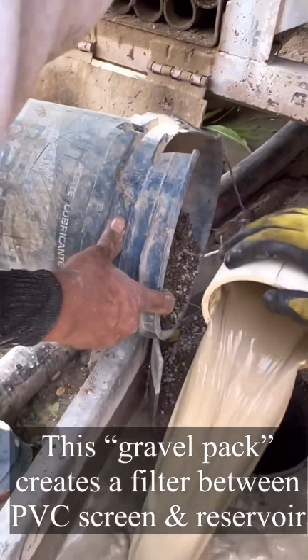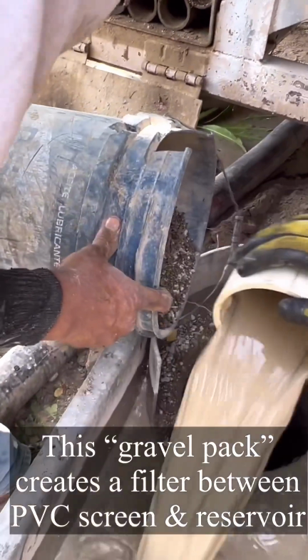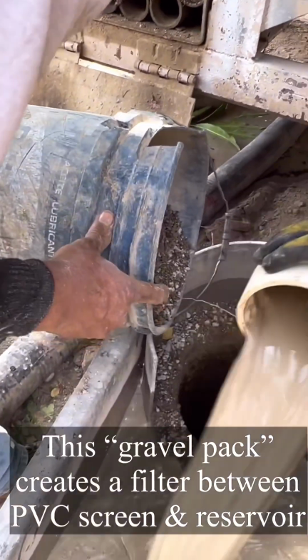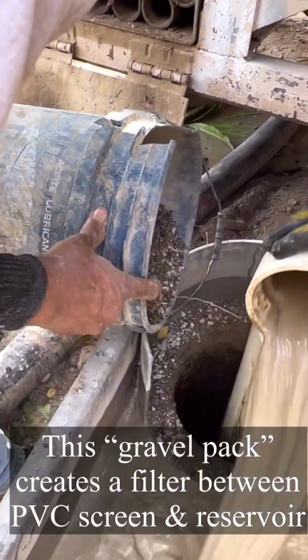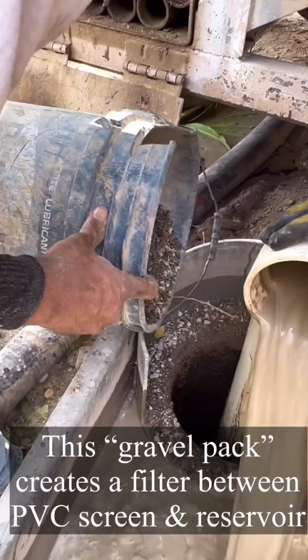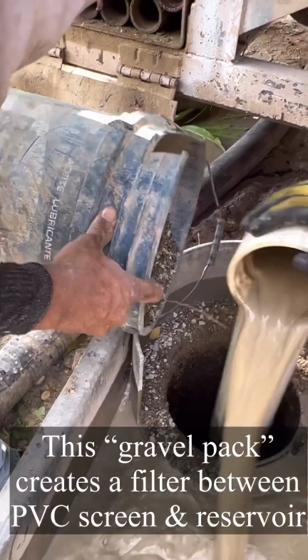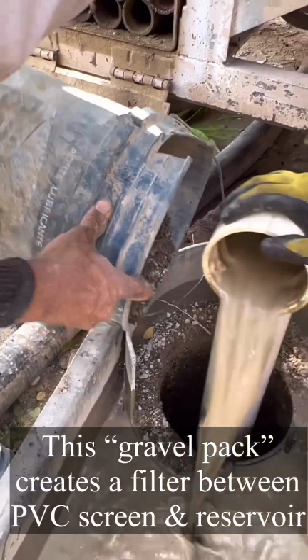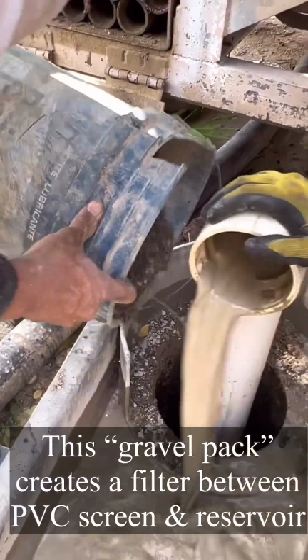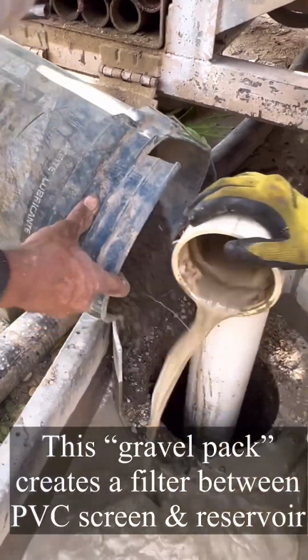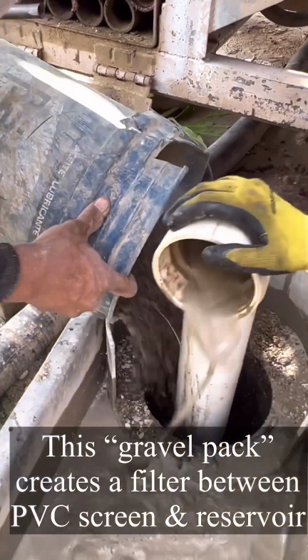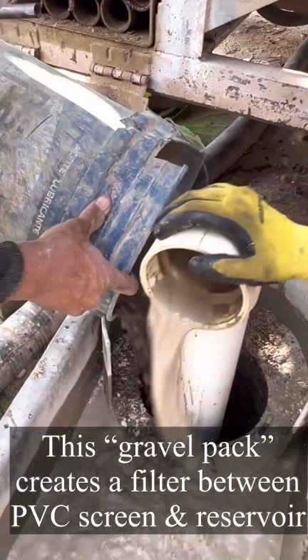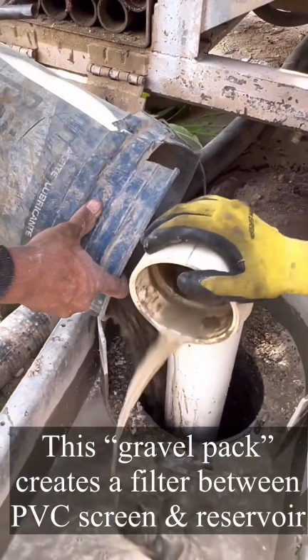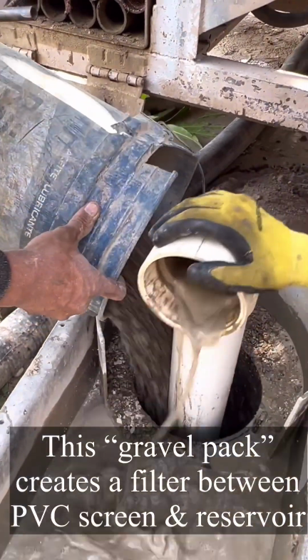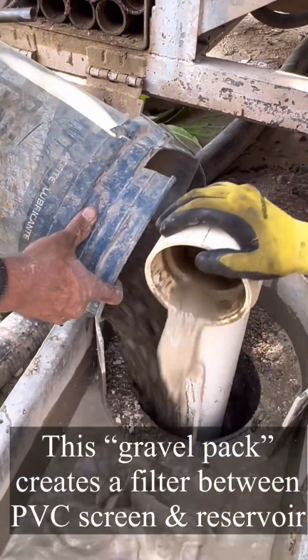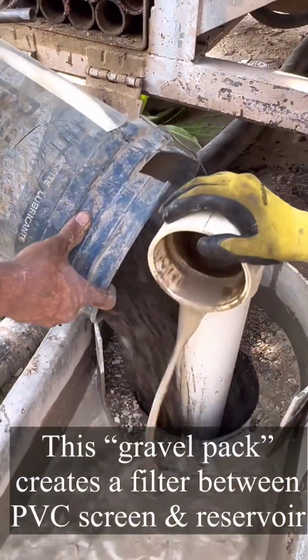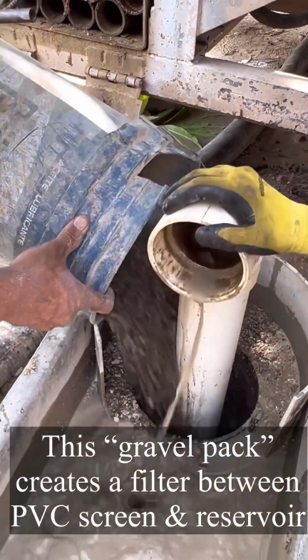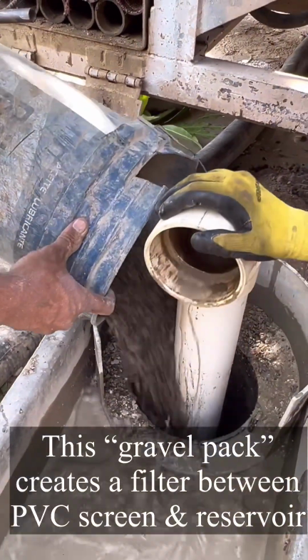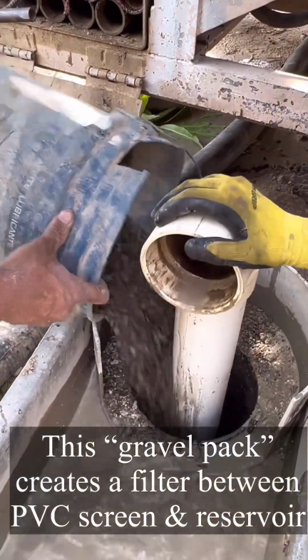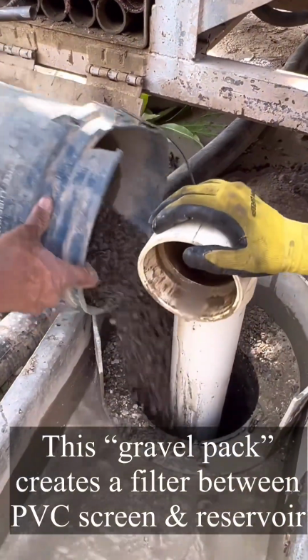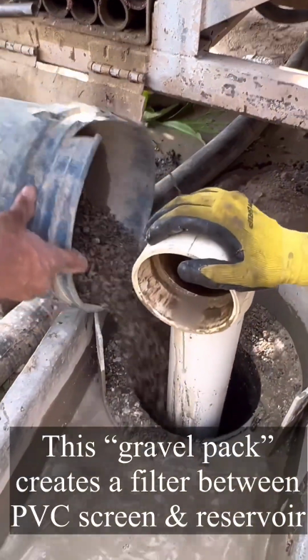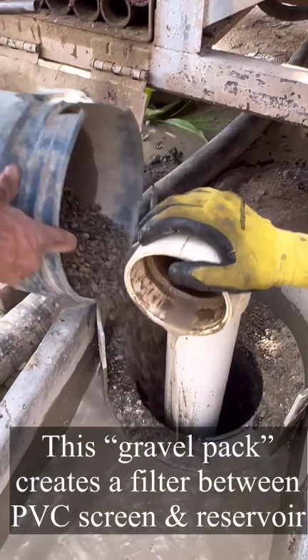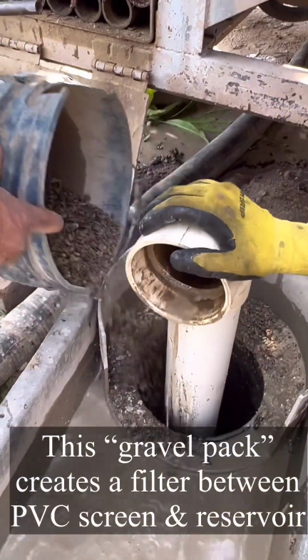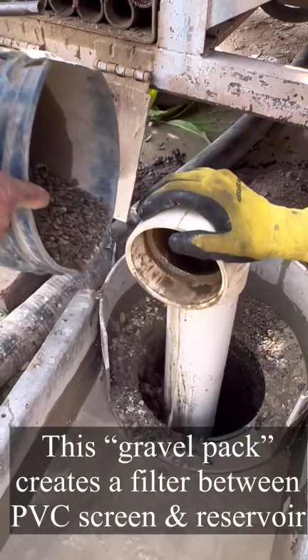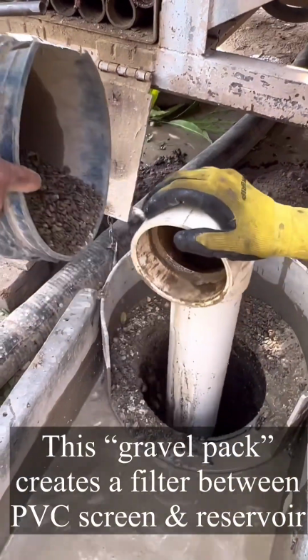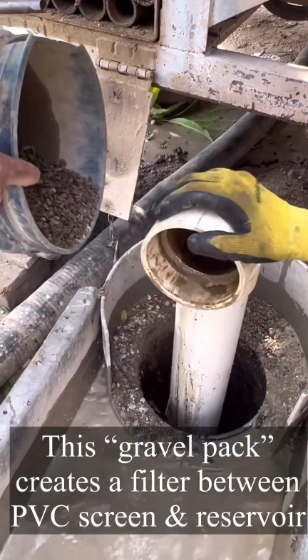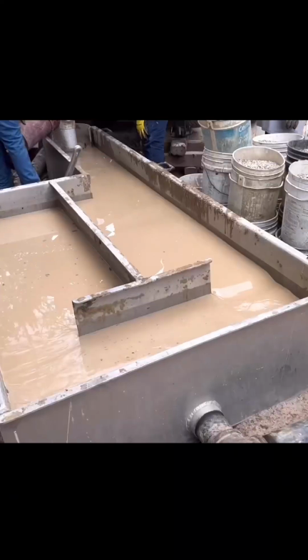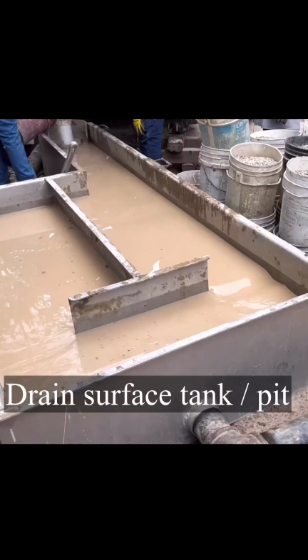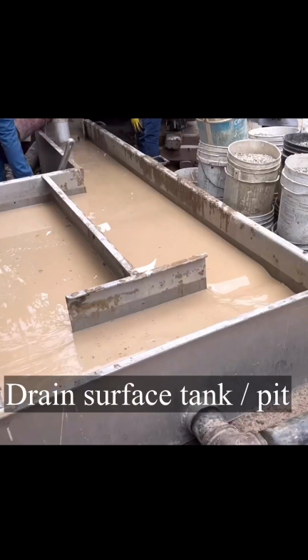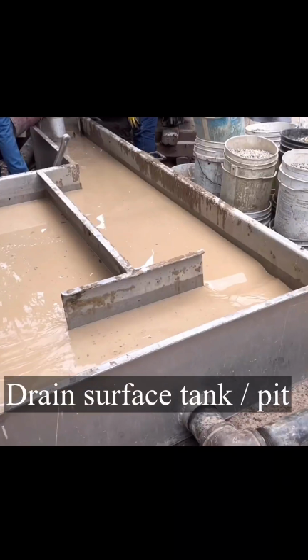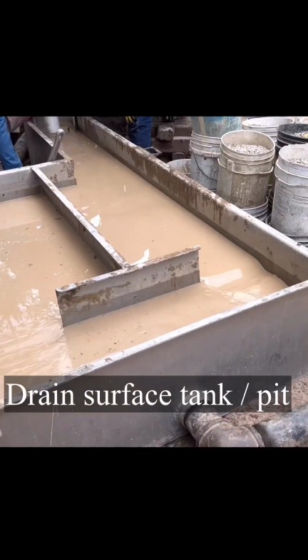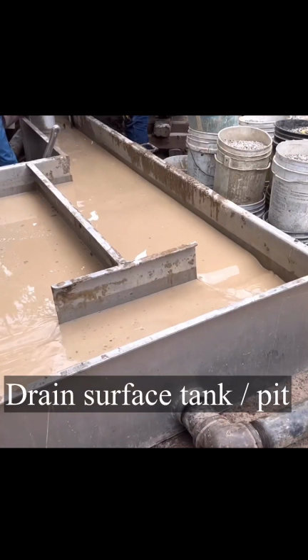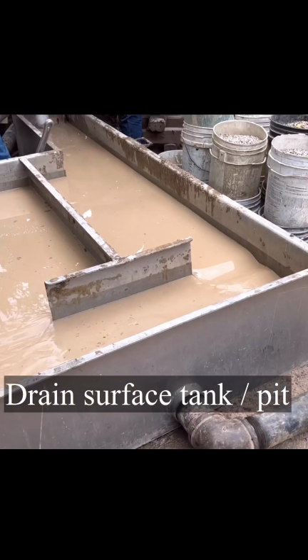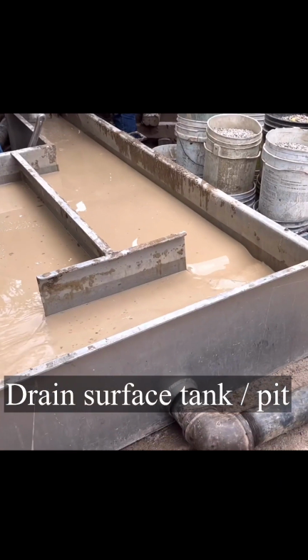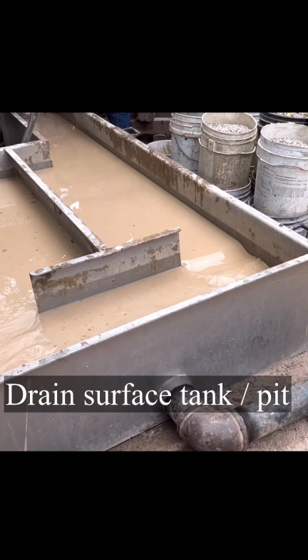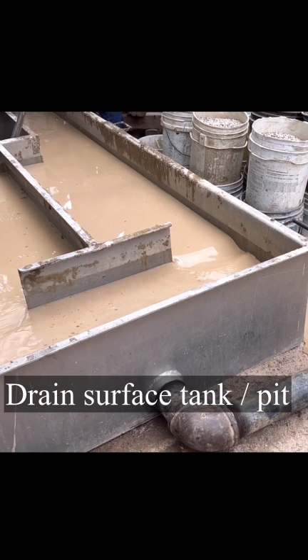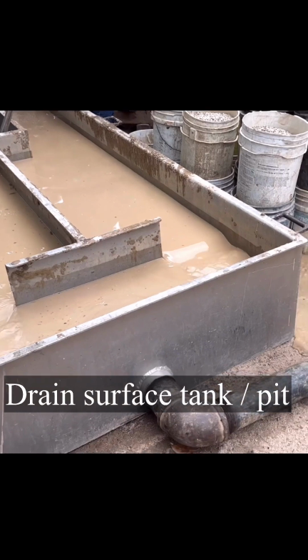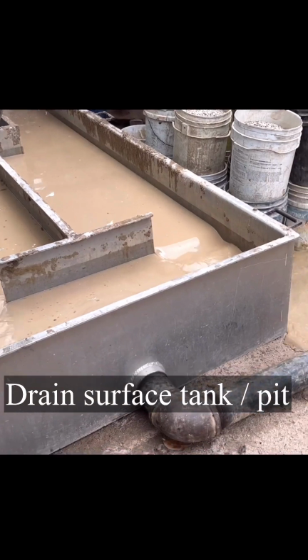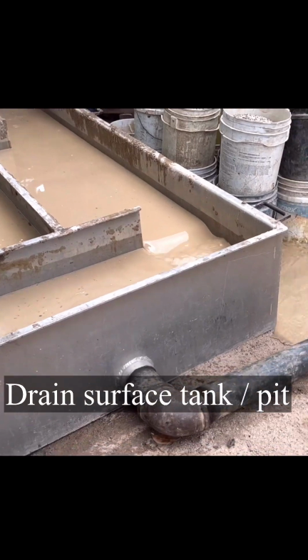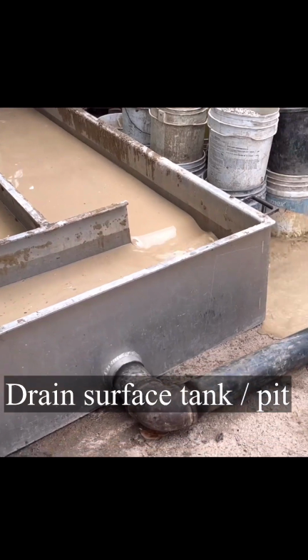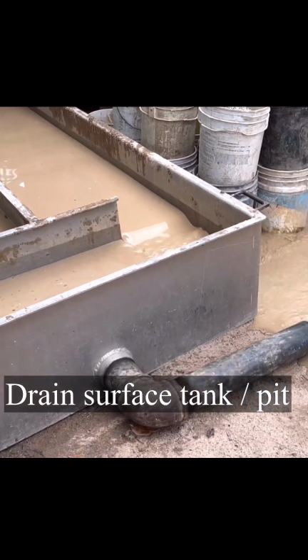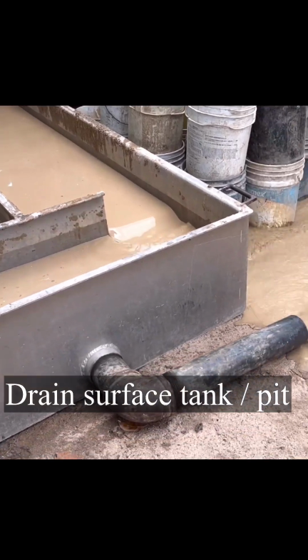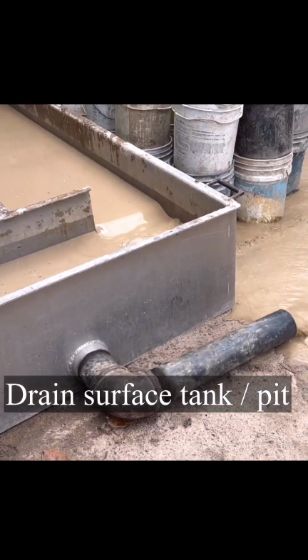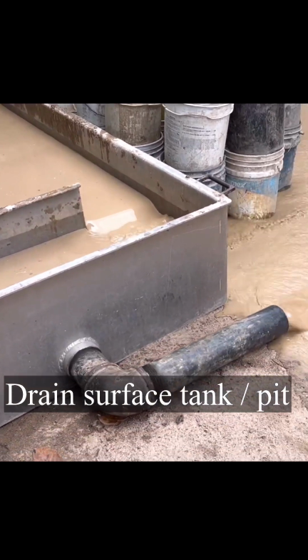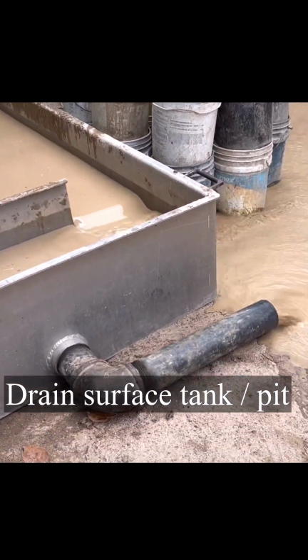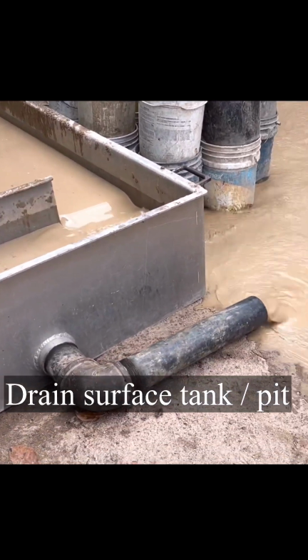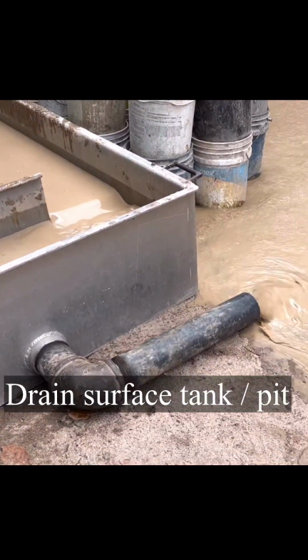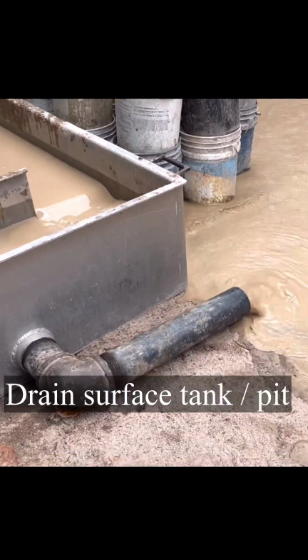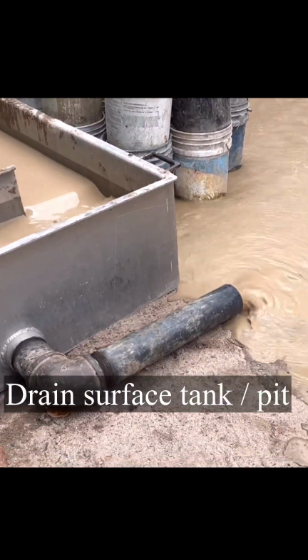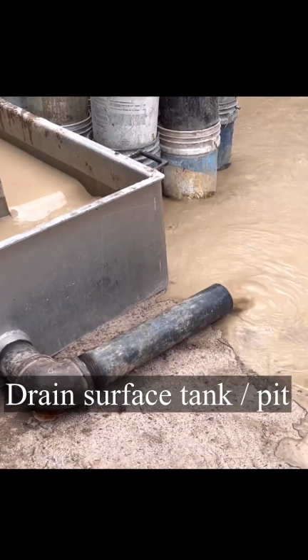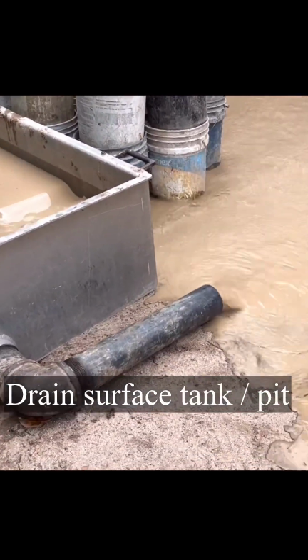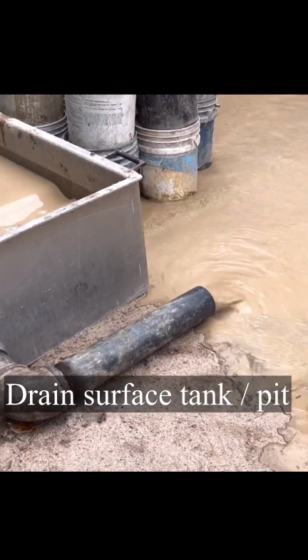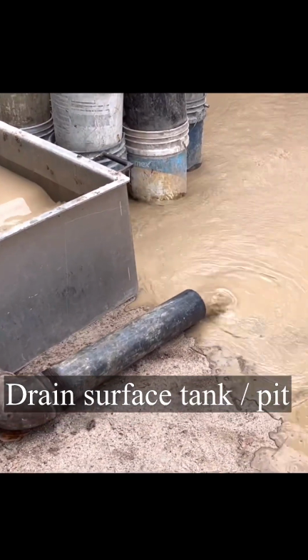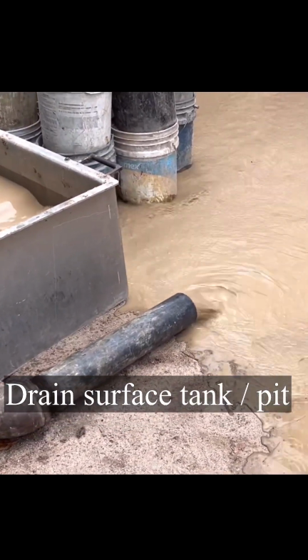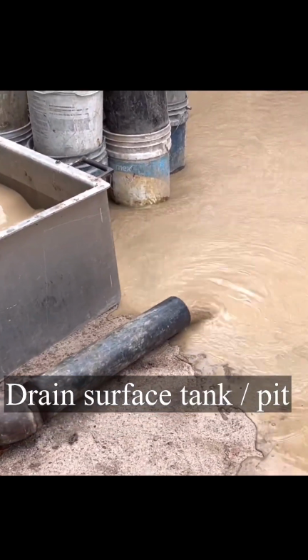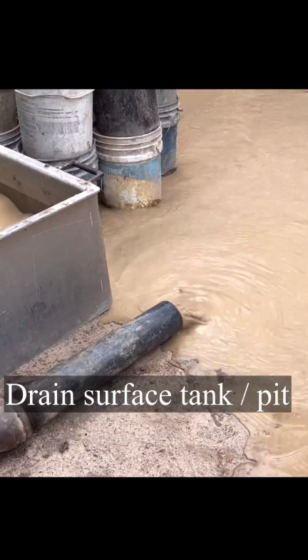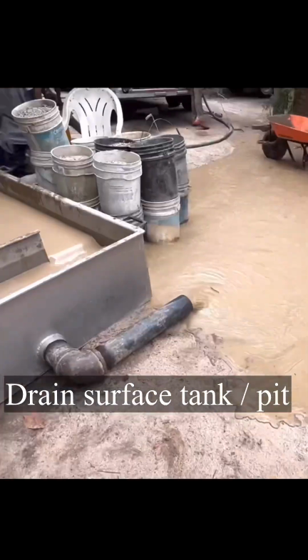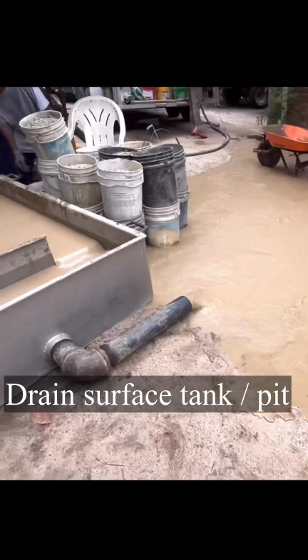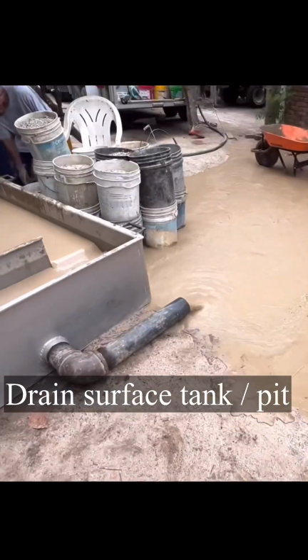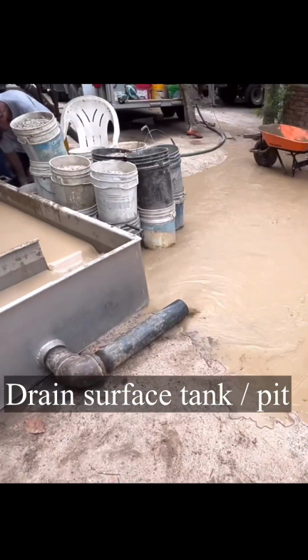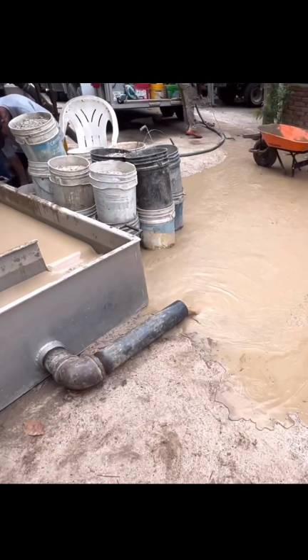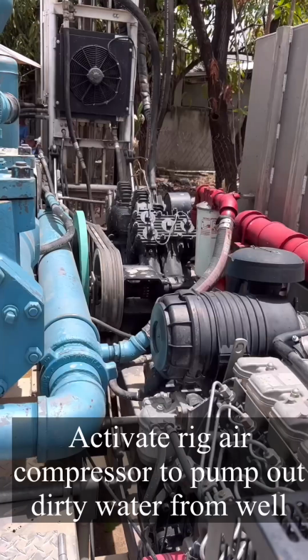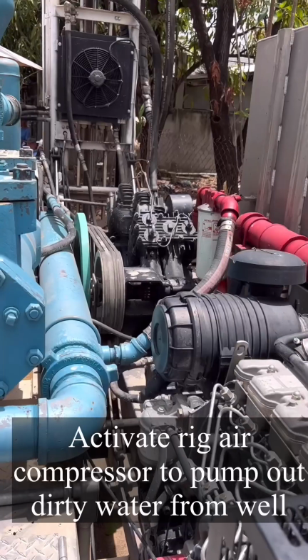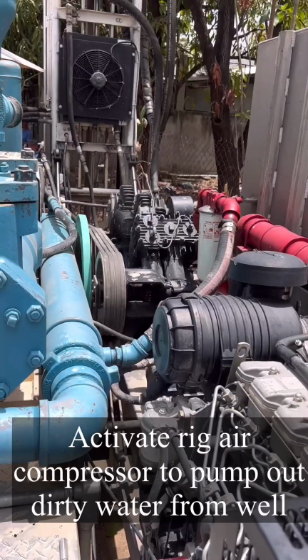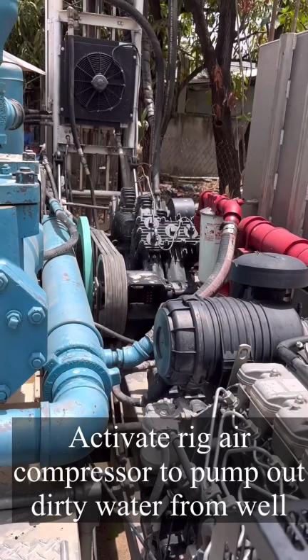This creates what is called a gravel pack, which will prevent things from entering the wellbore outside of the water.